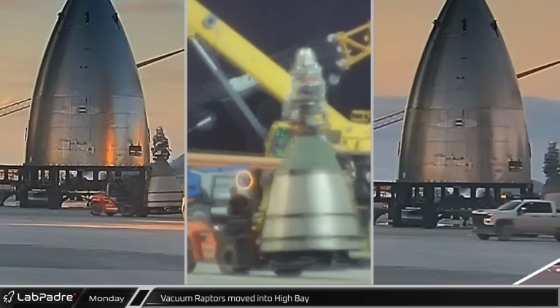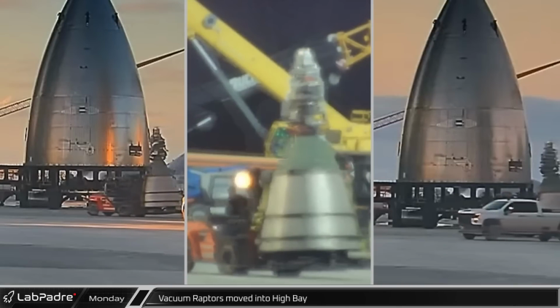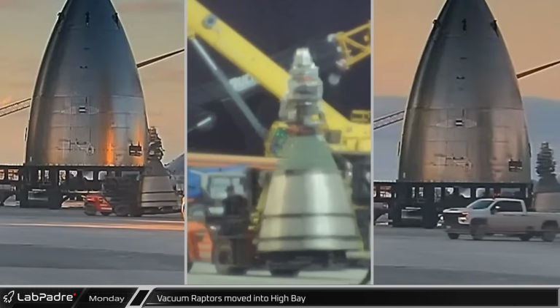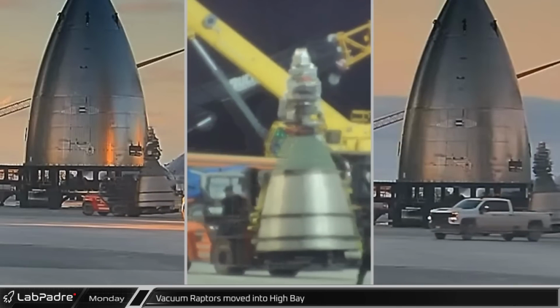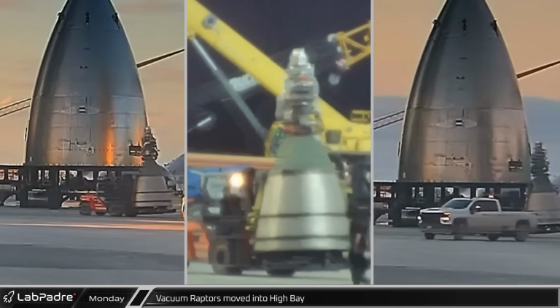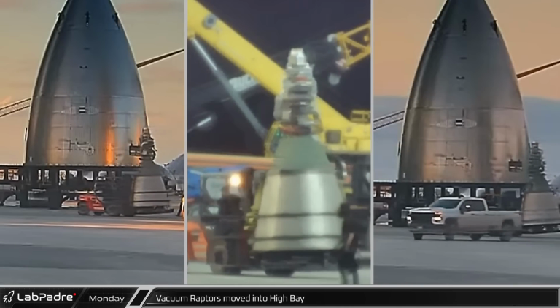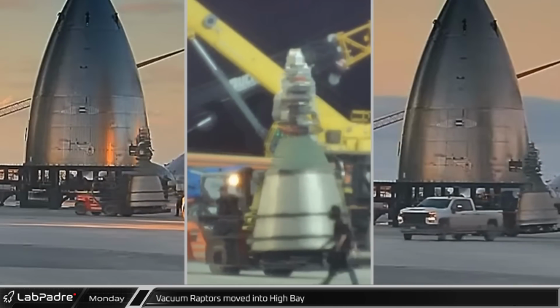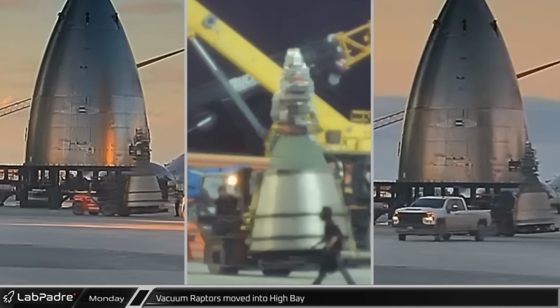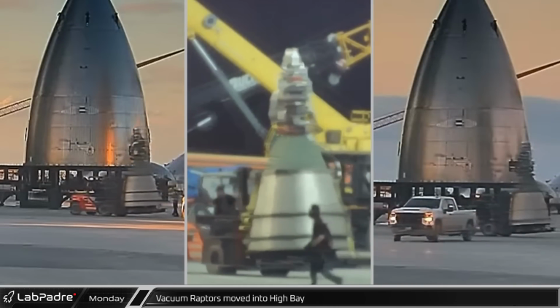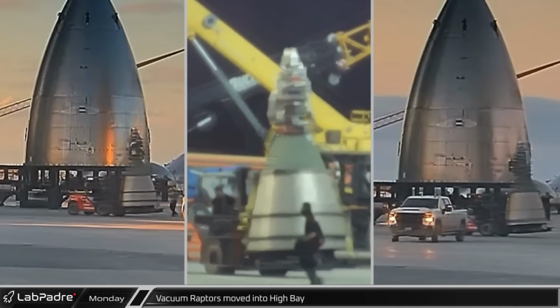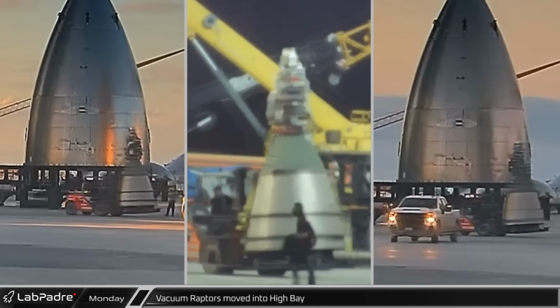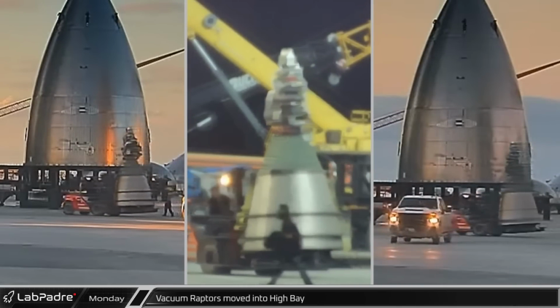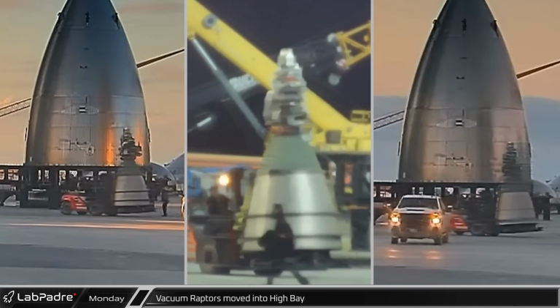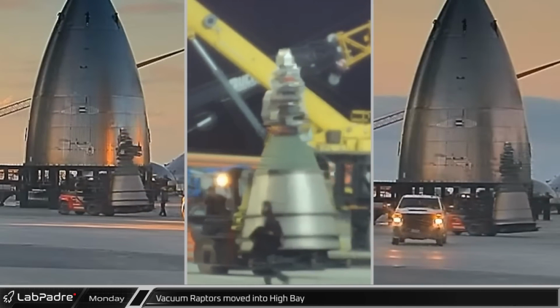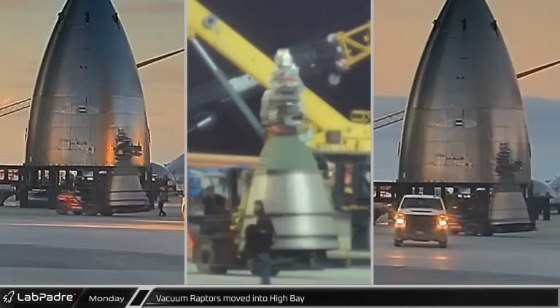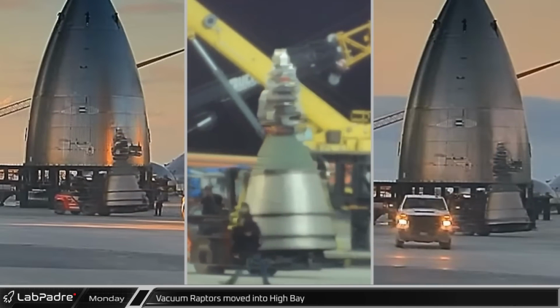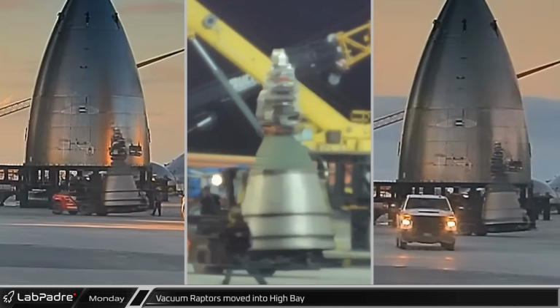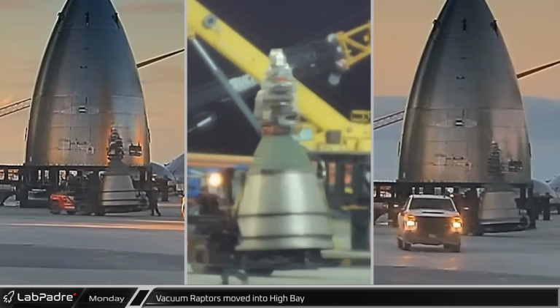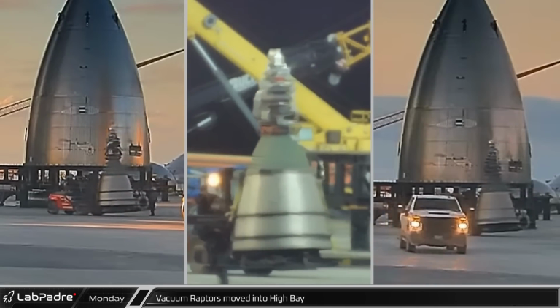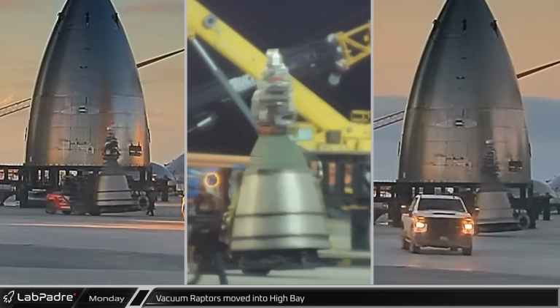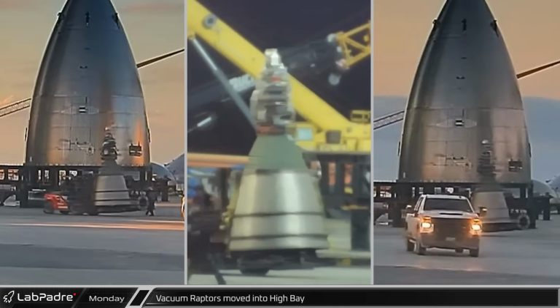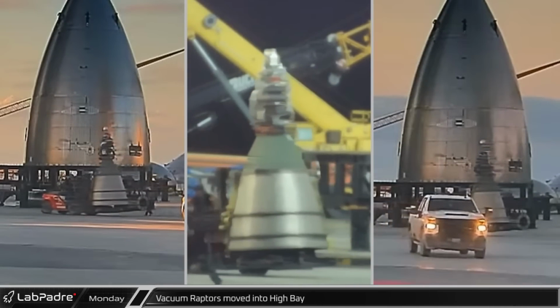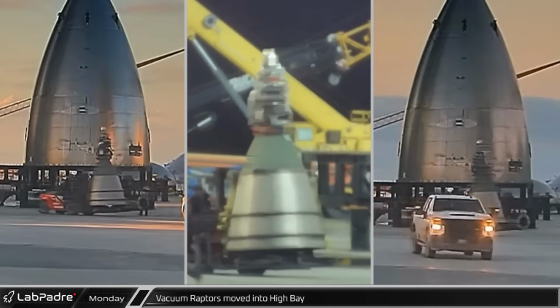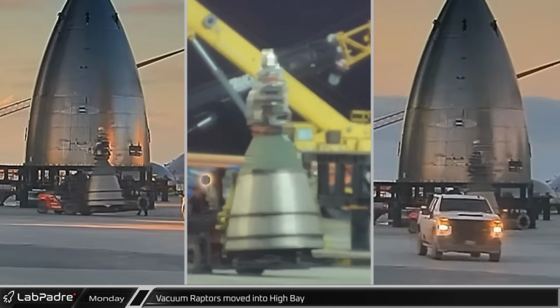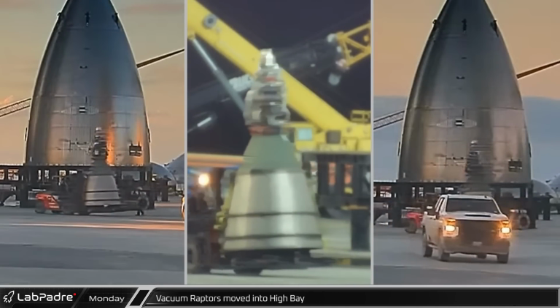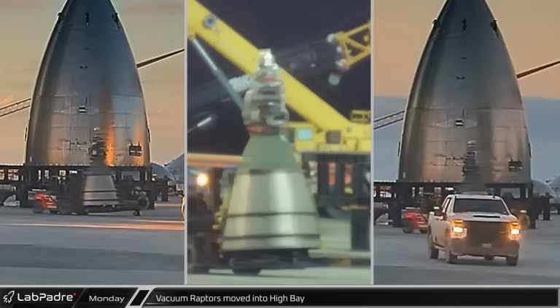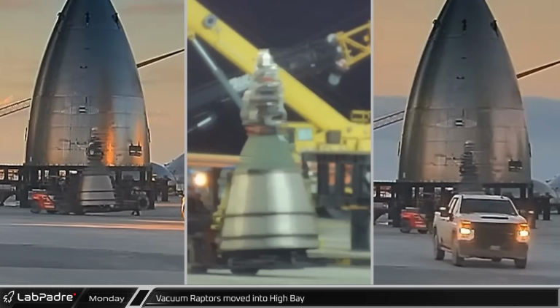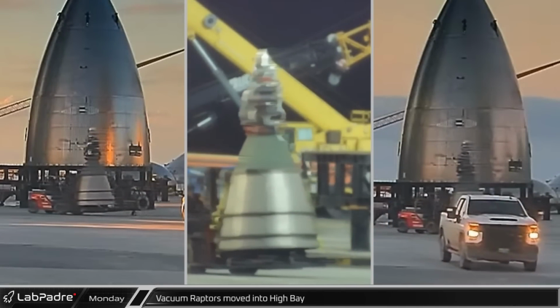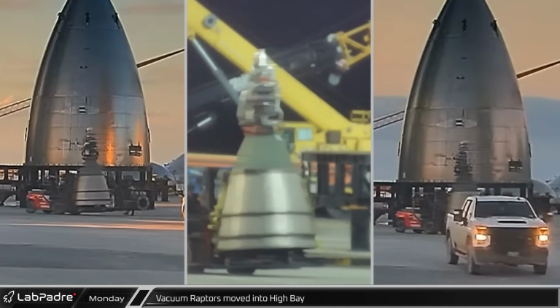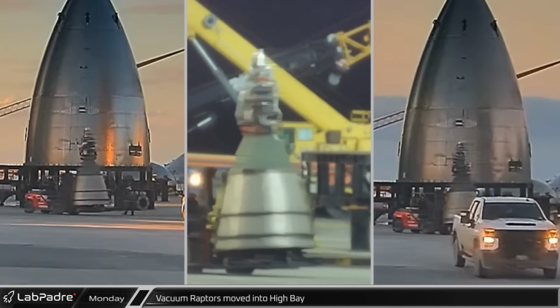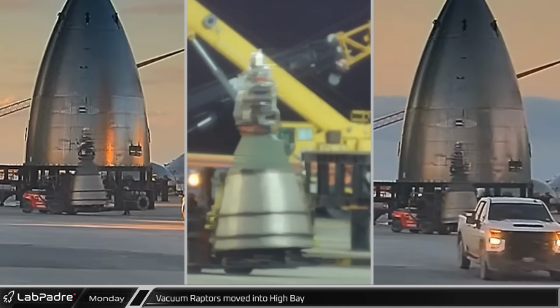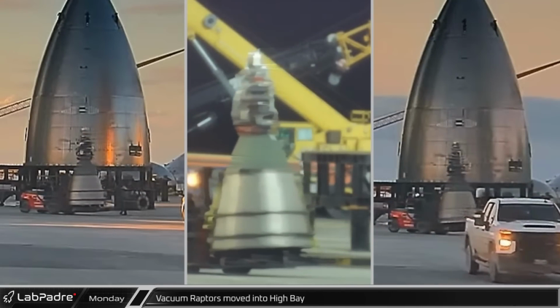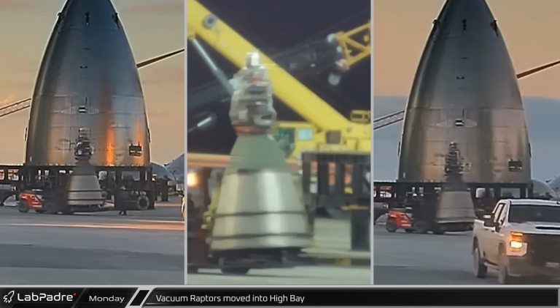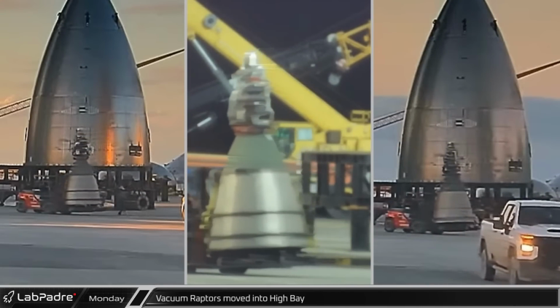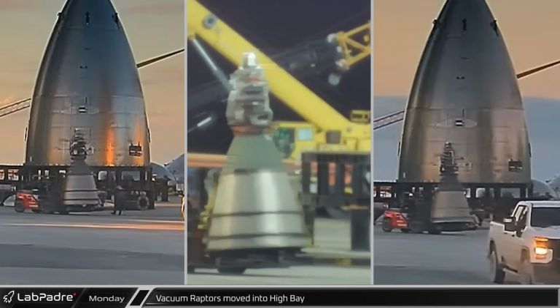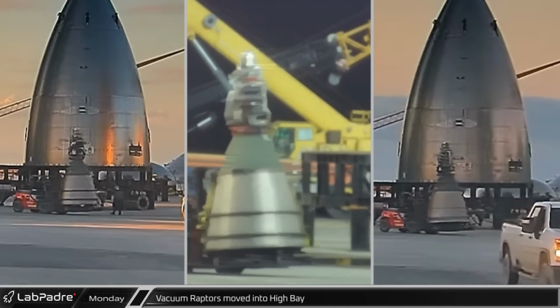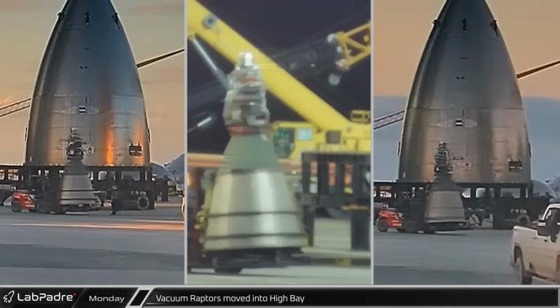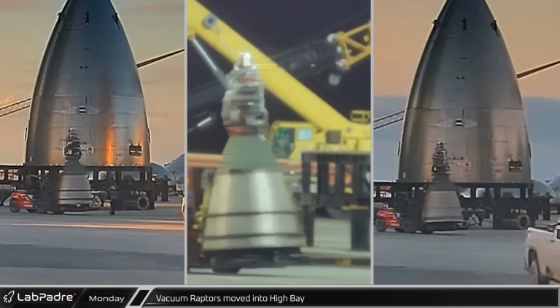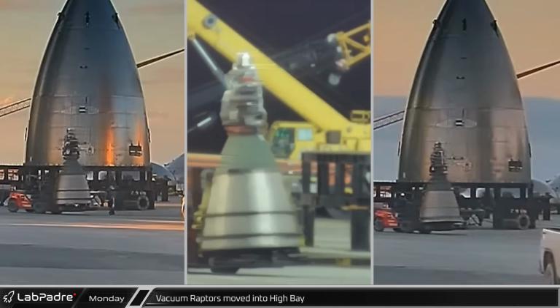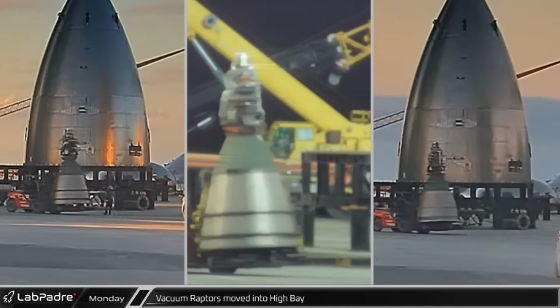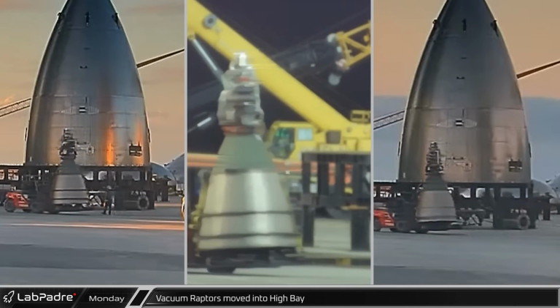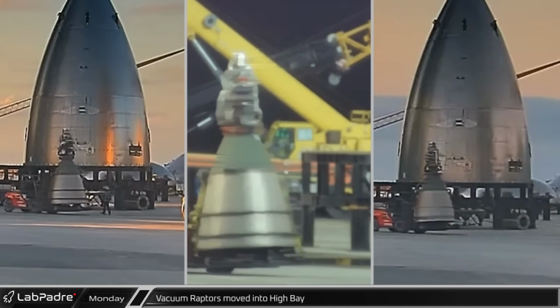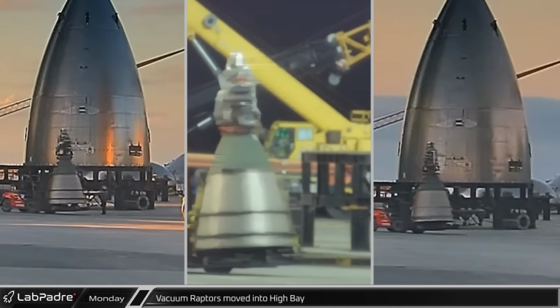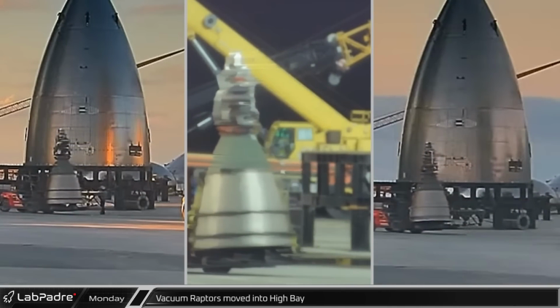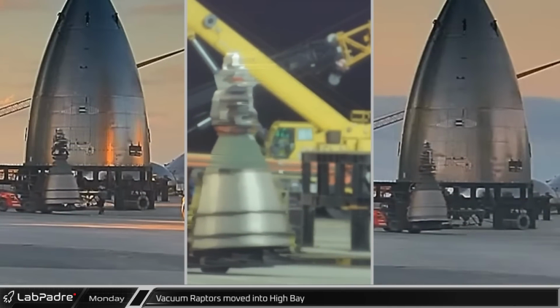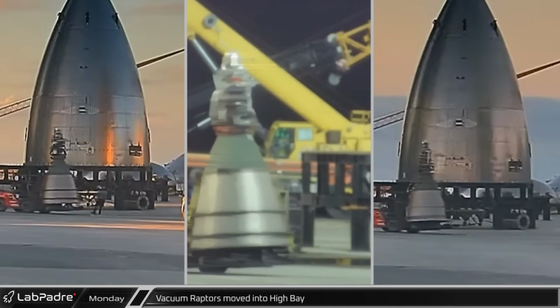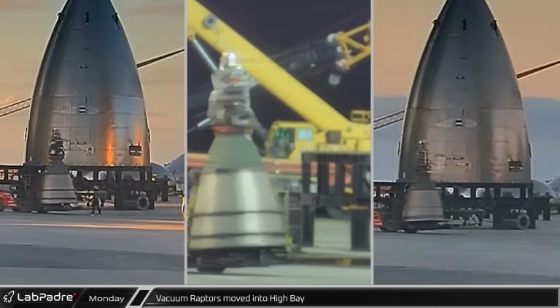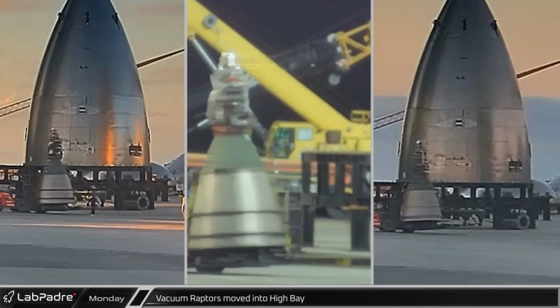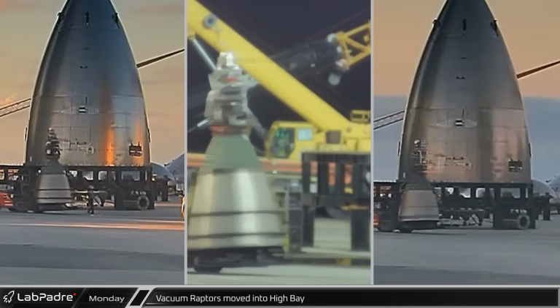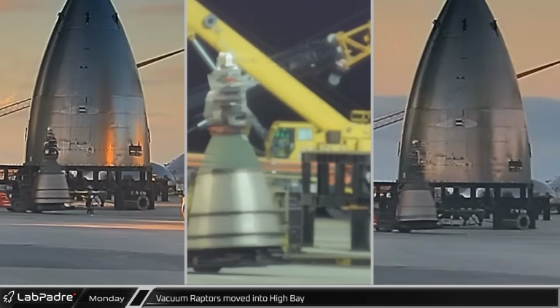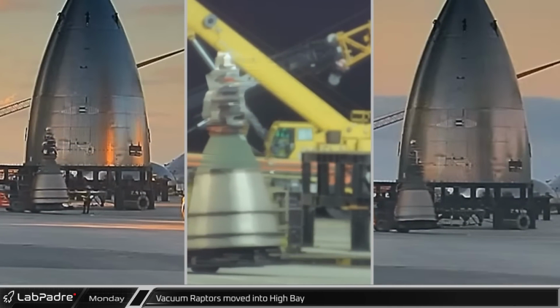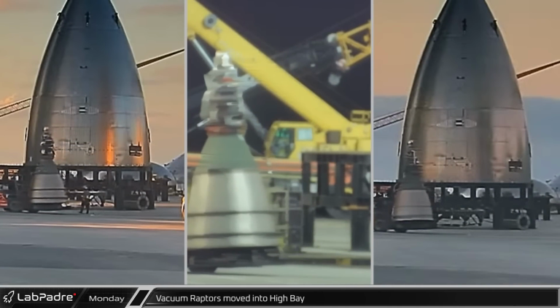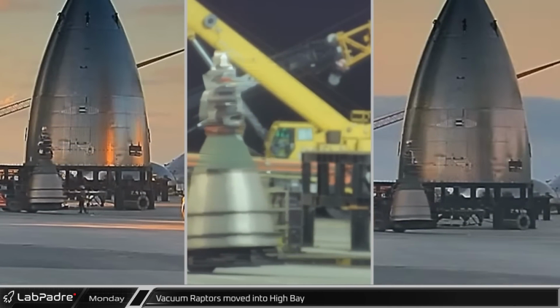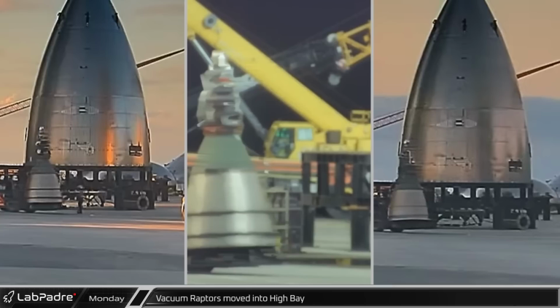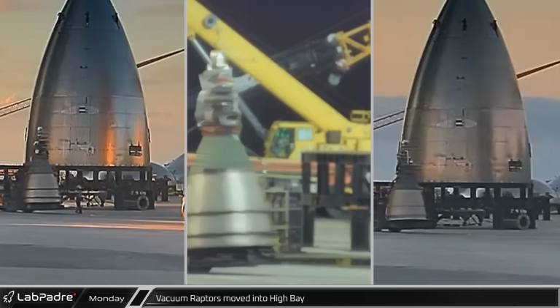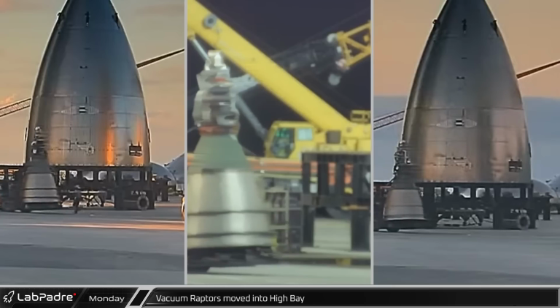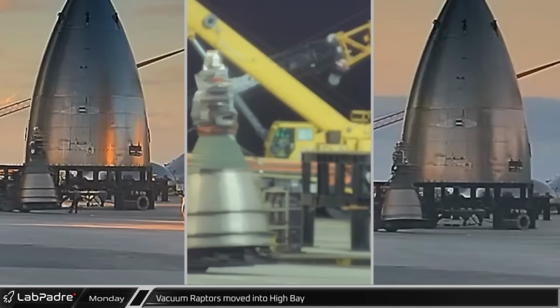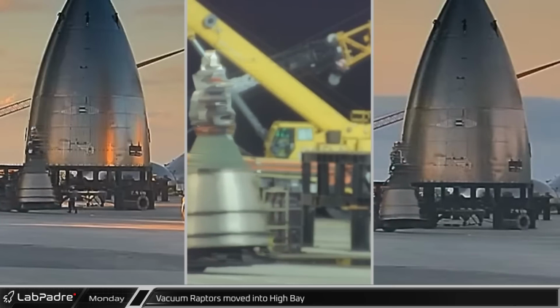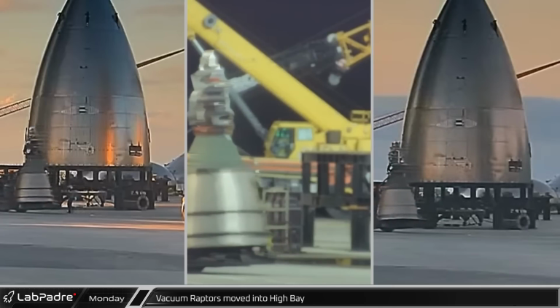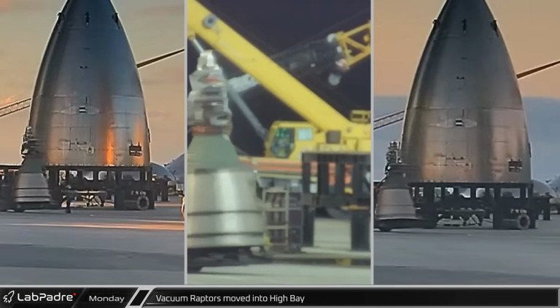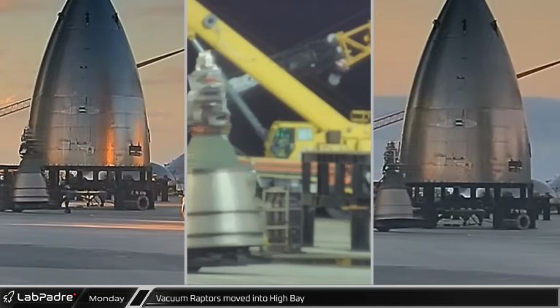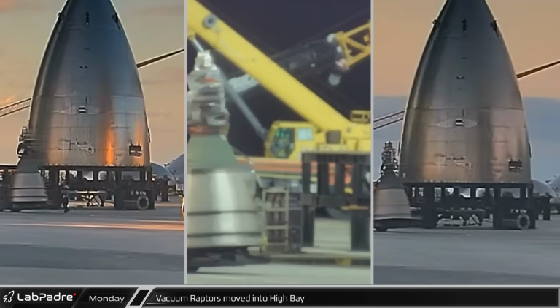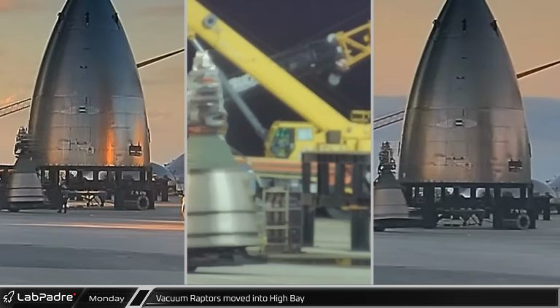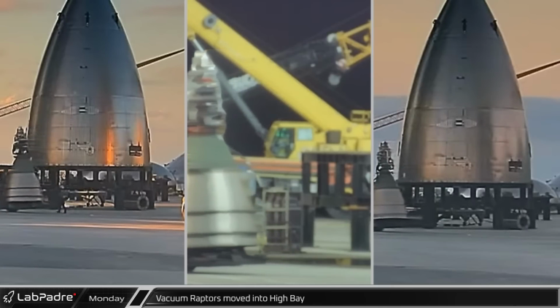Later, back at the build site, three vacuum Raptors were moved into the high bay, completing the set of six engines for Ship 25.